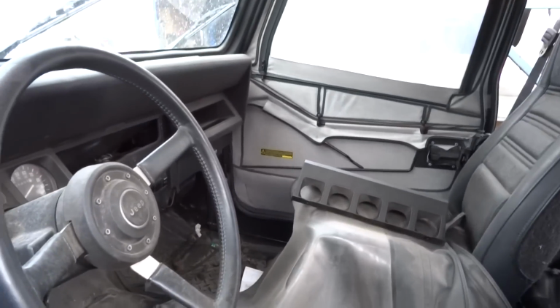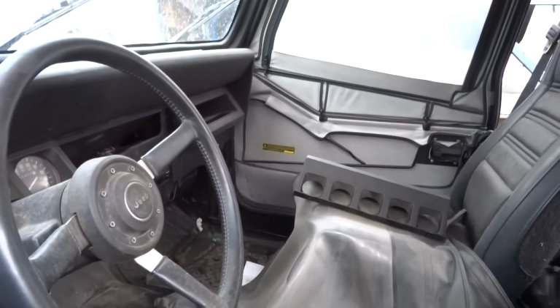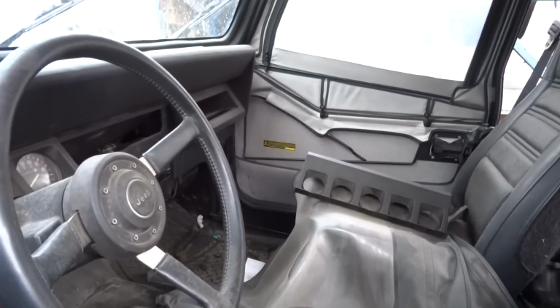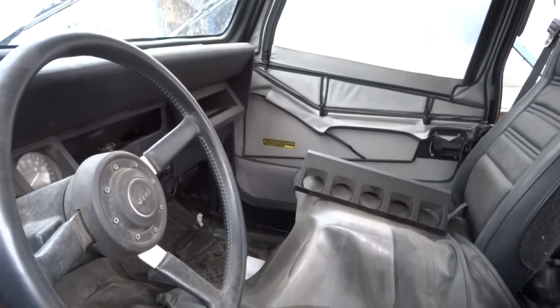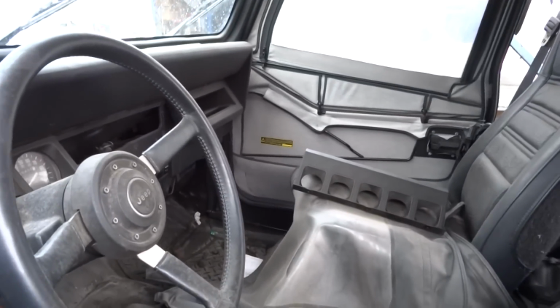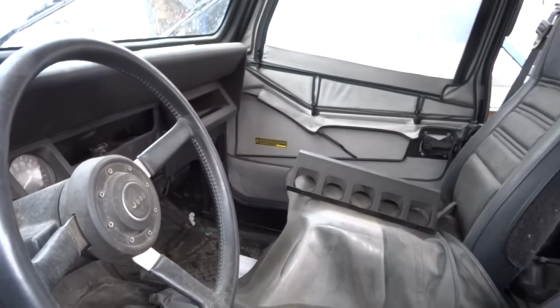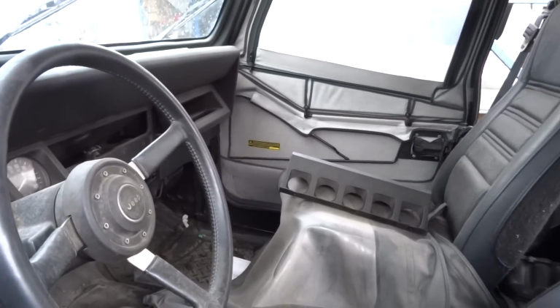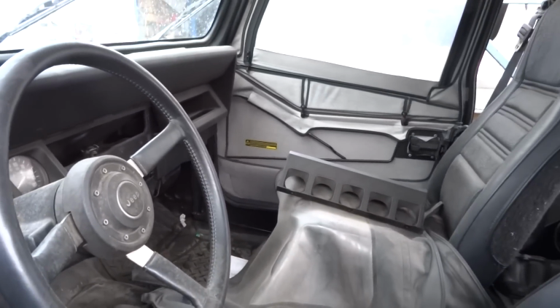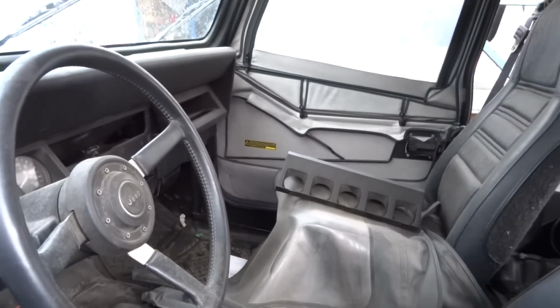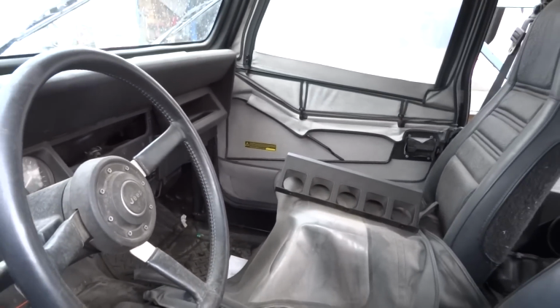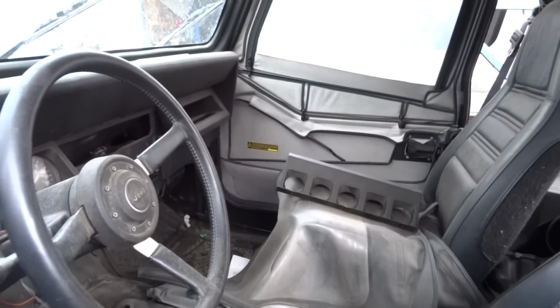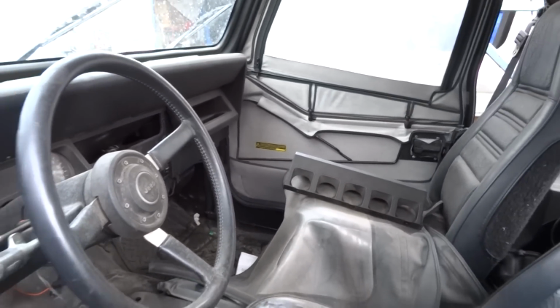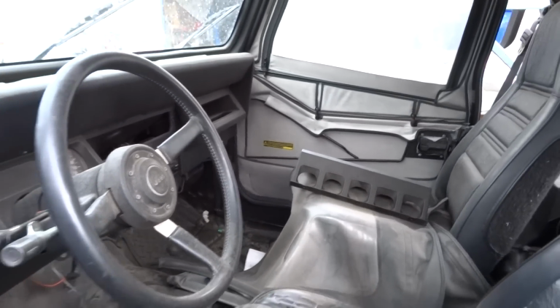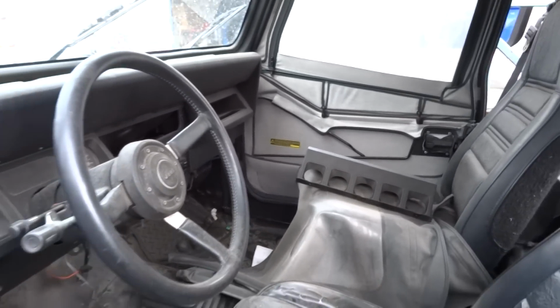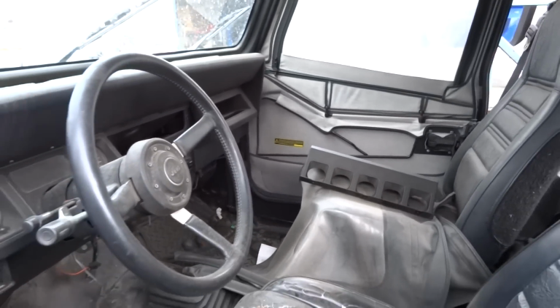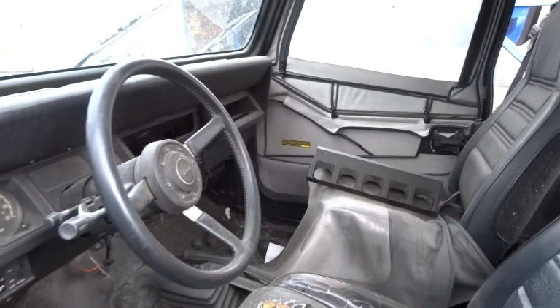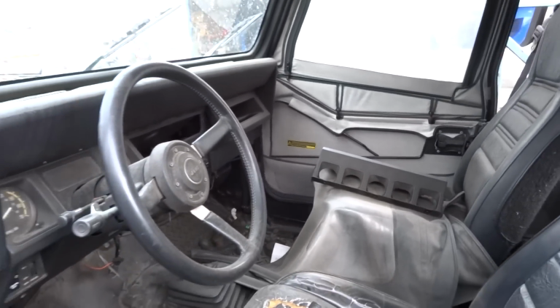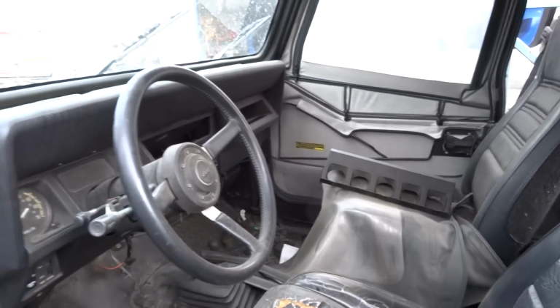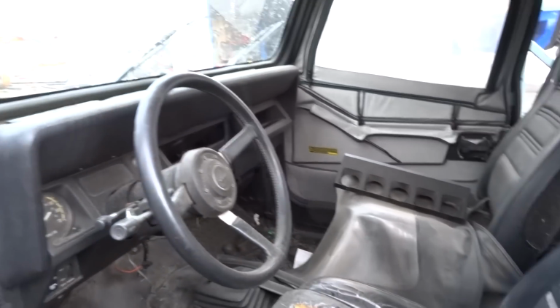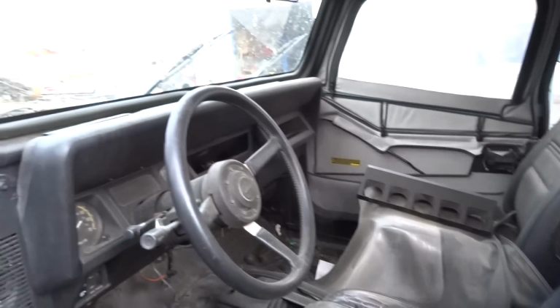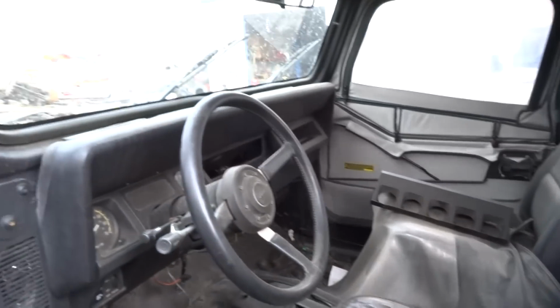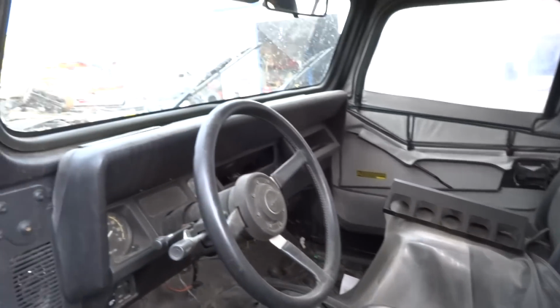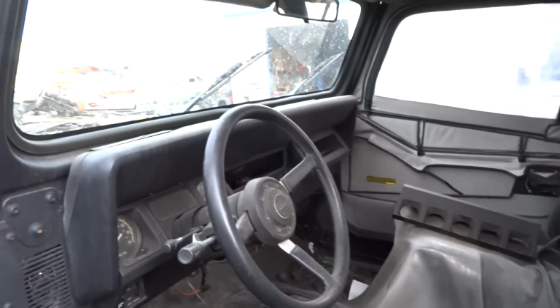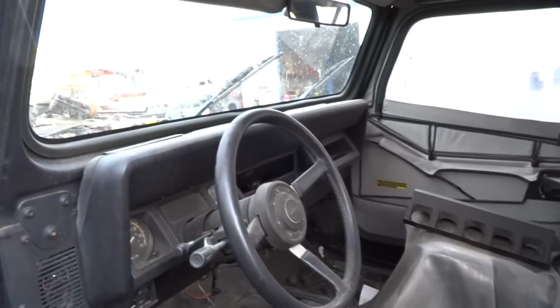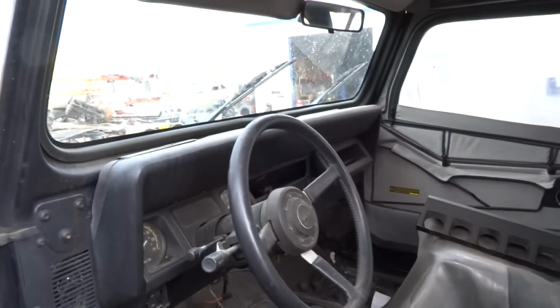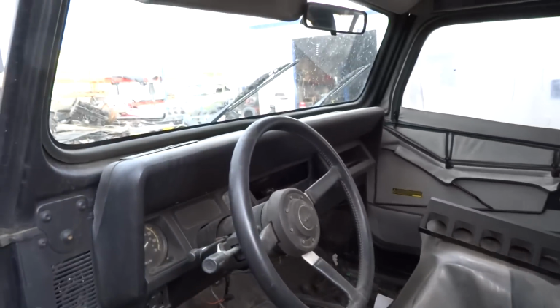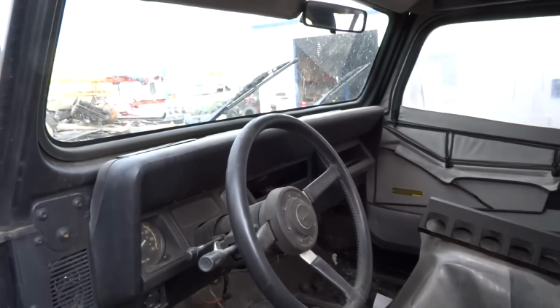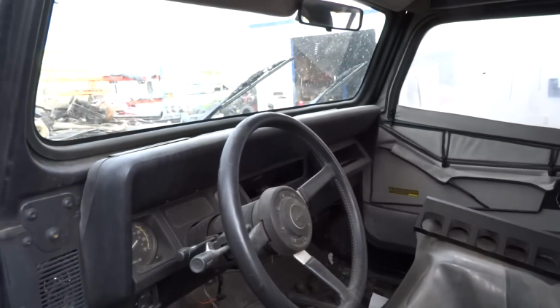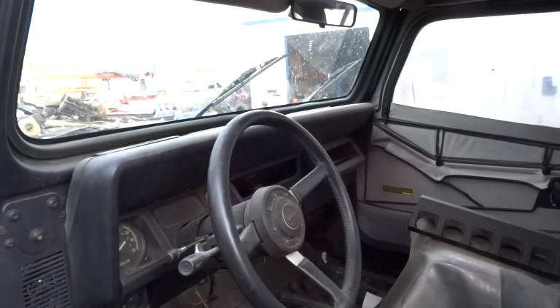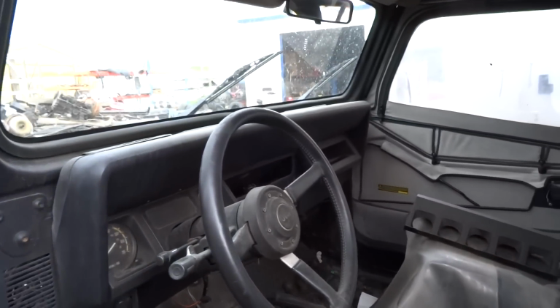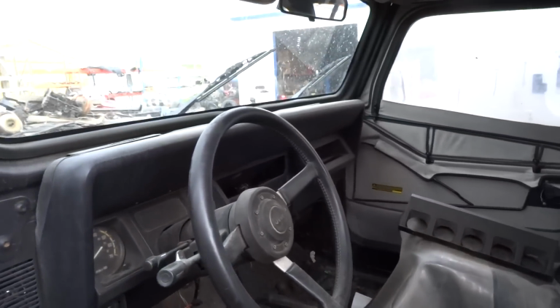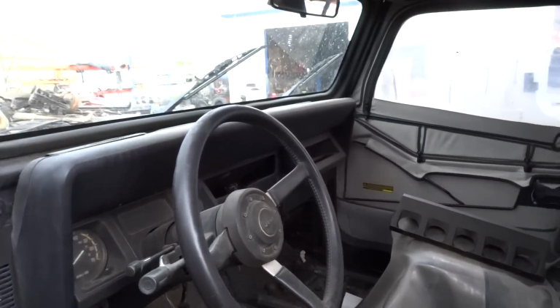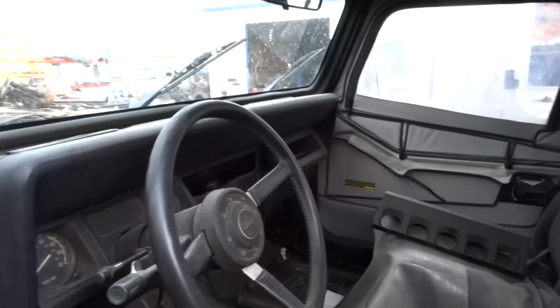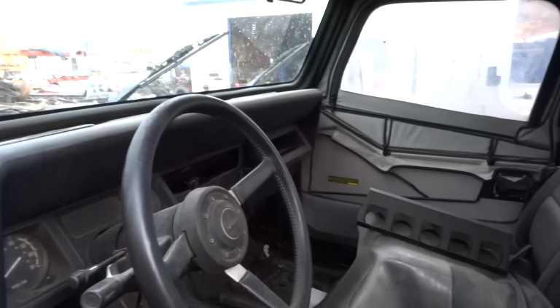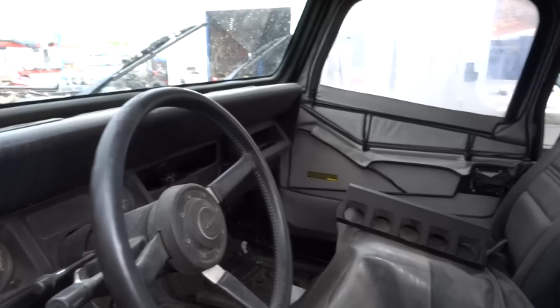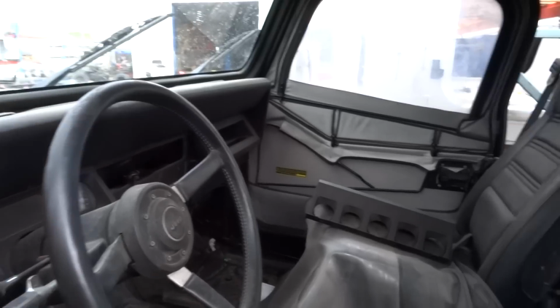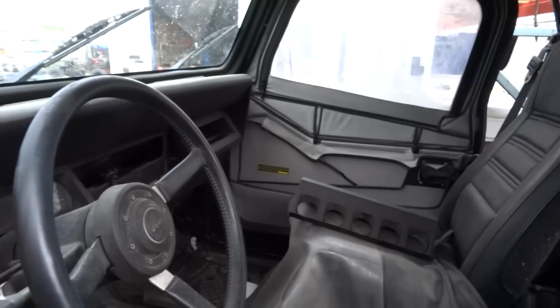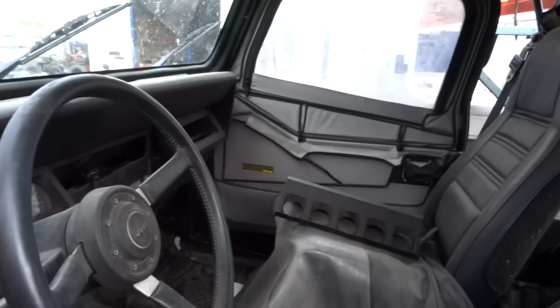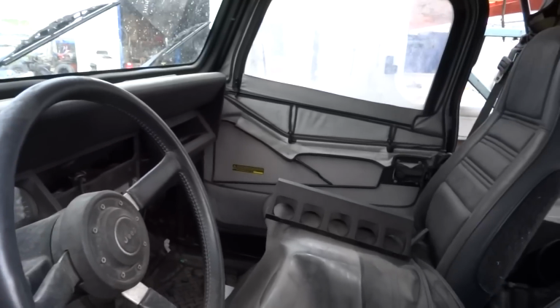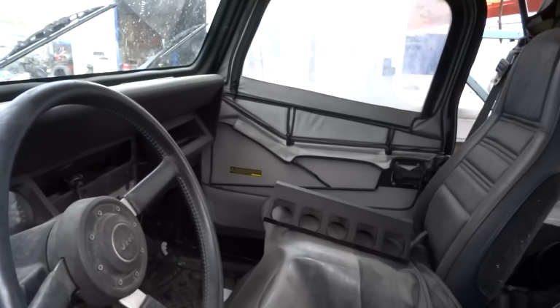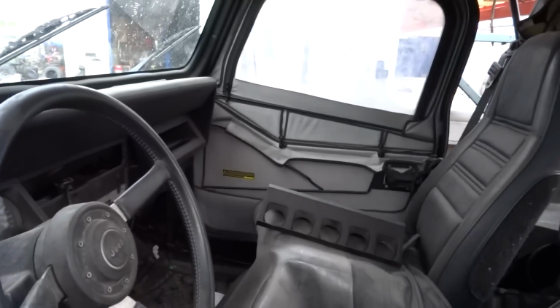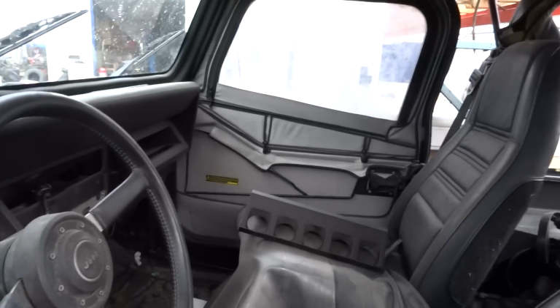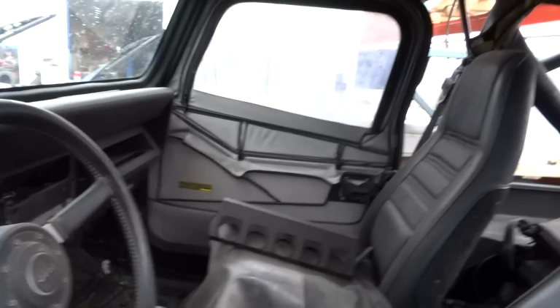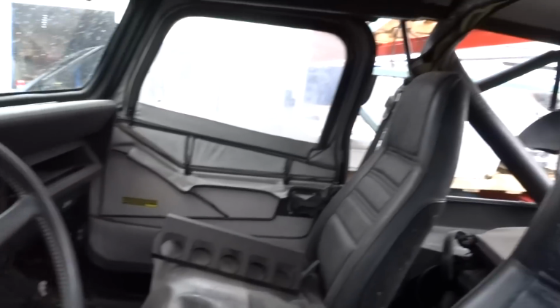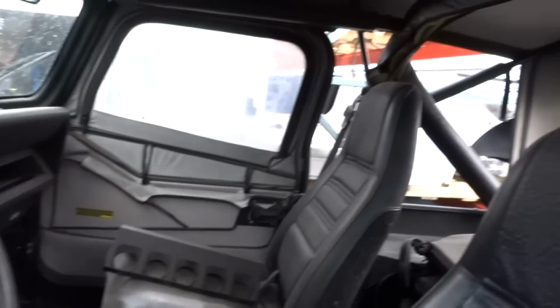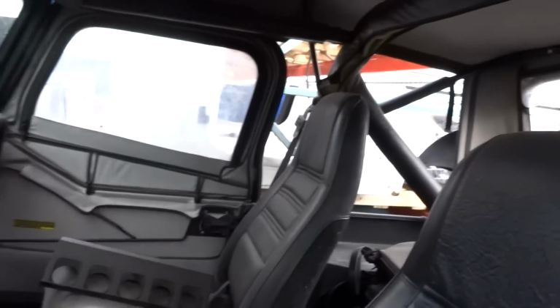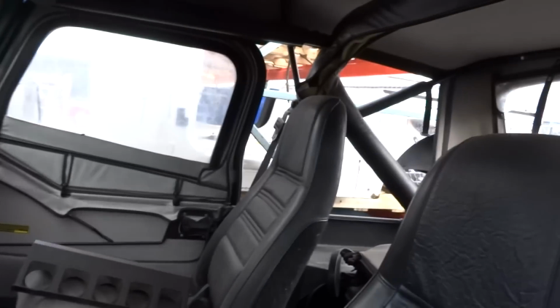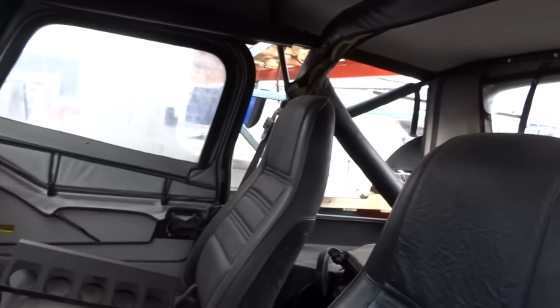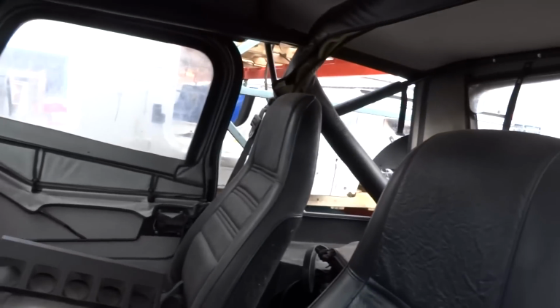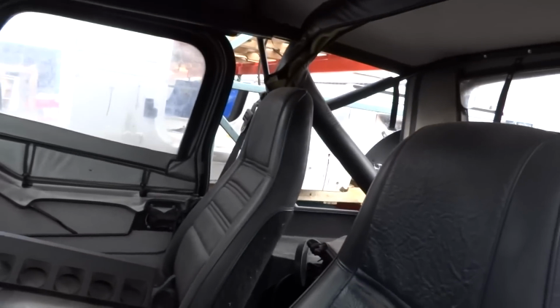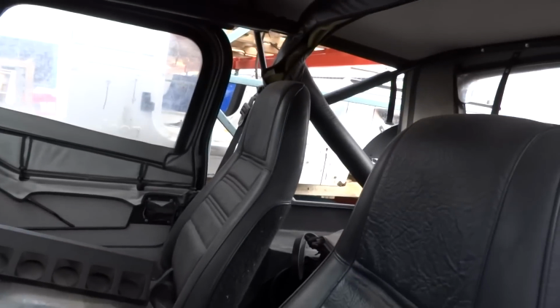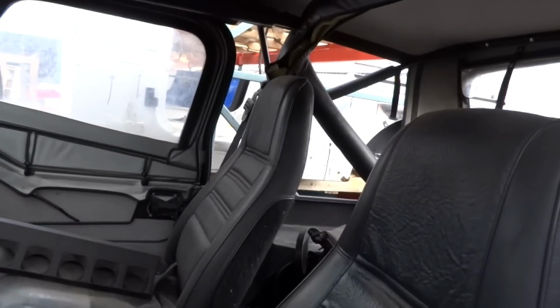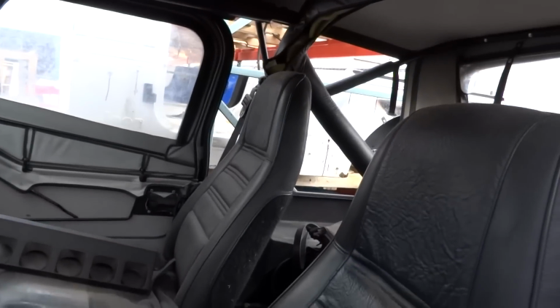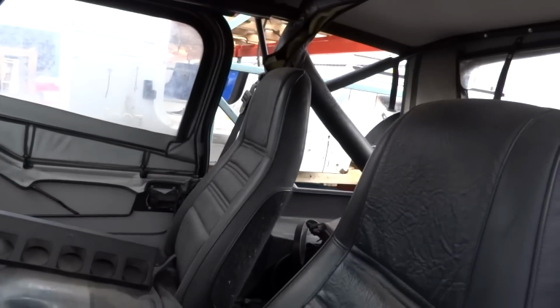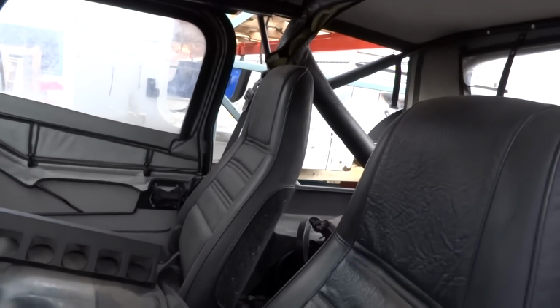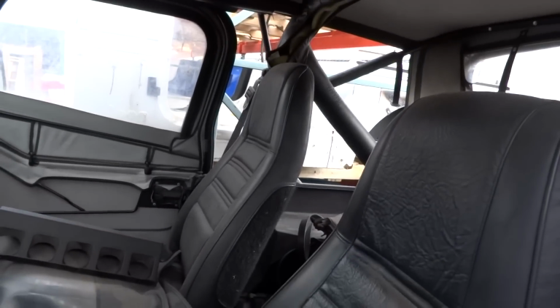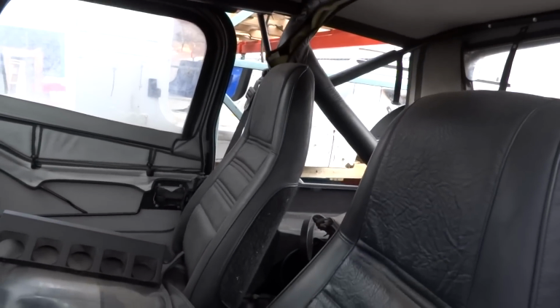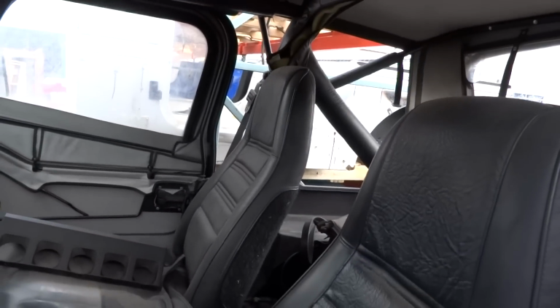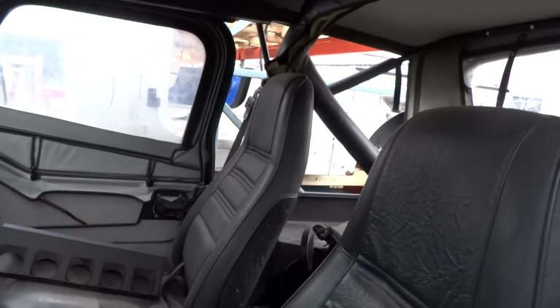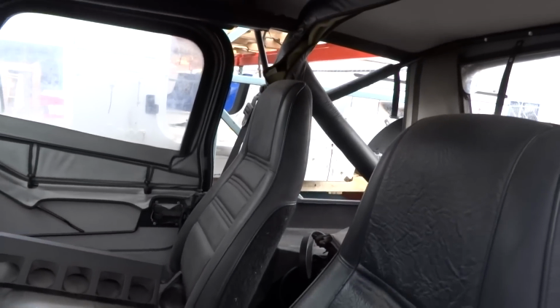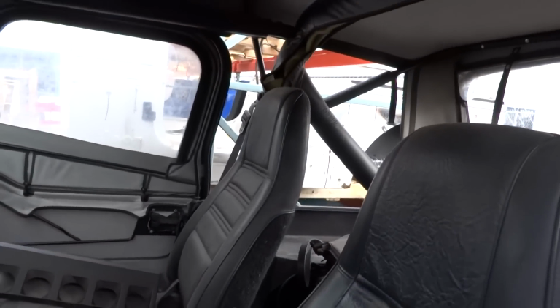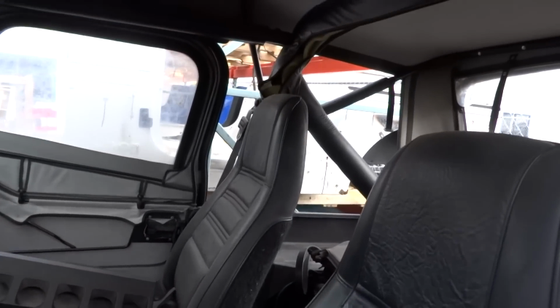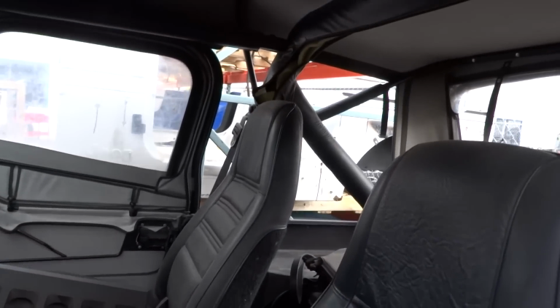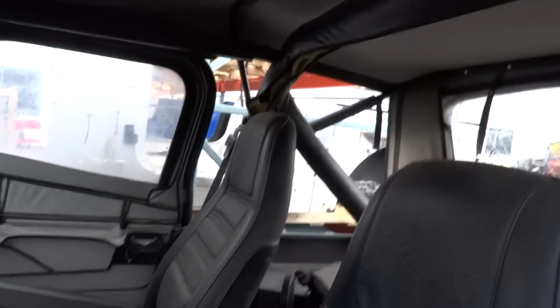No rust, straight, no accident damage. Good fenders, good grill, good solid frame. We sell all those and they sell very quickly.